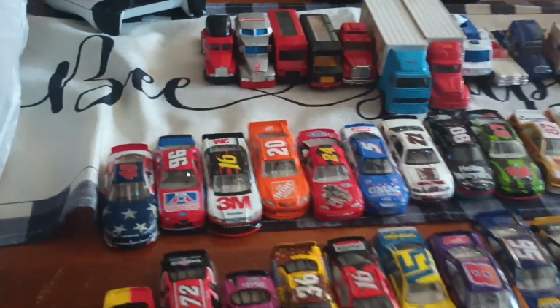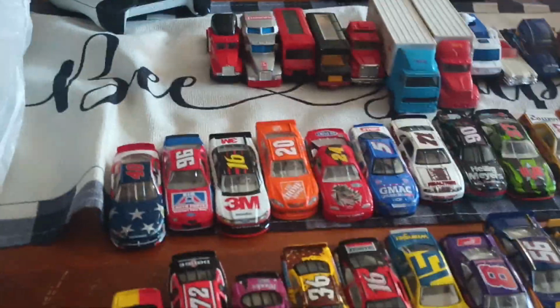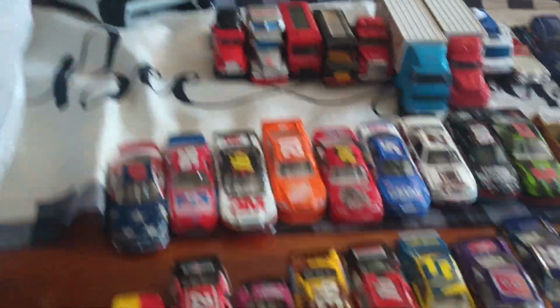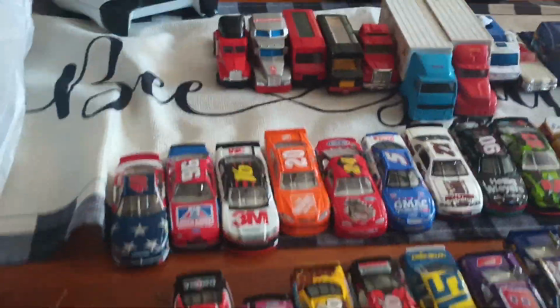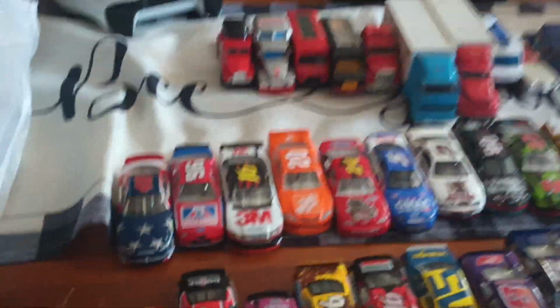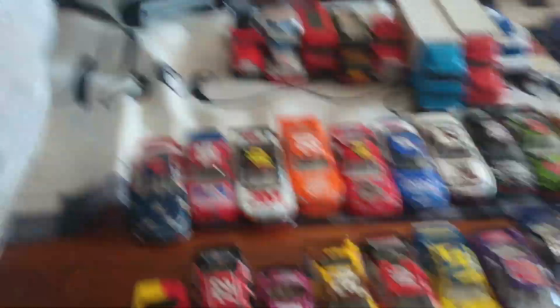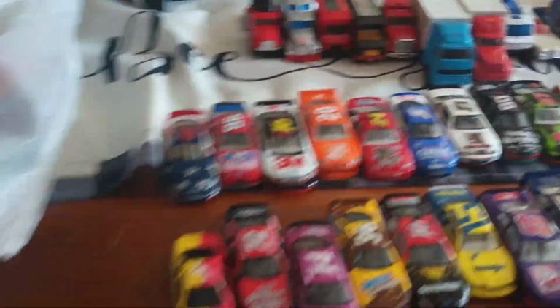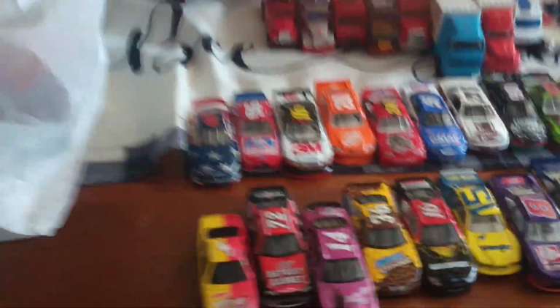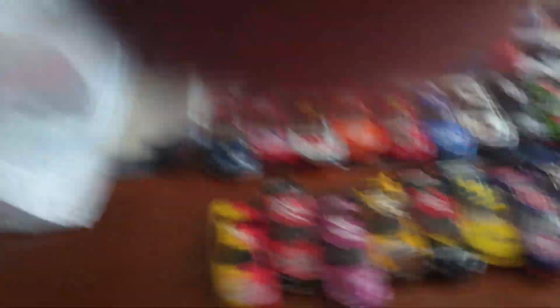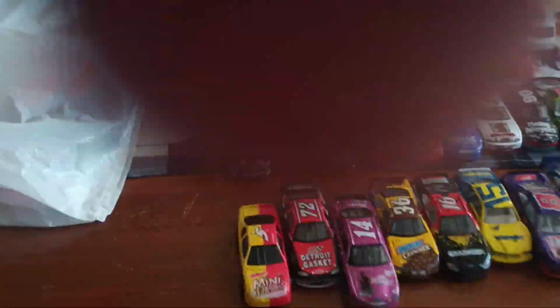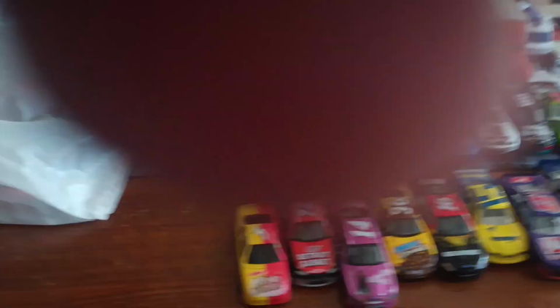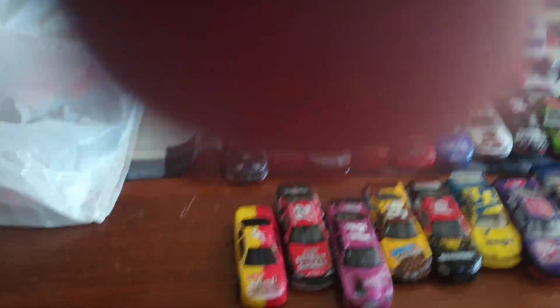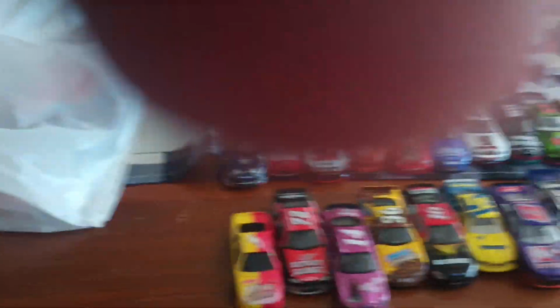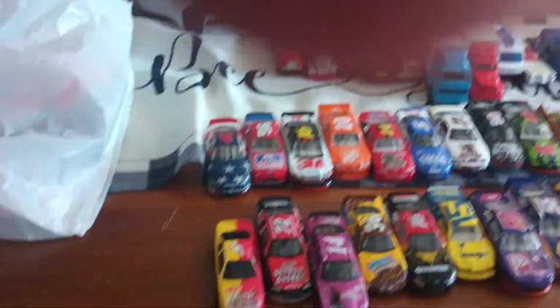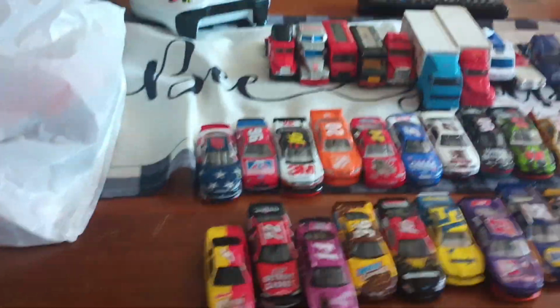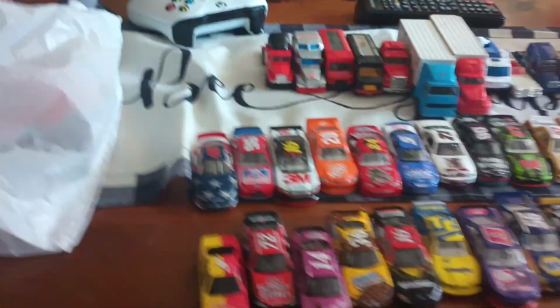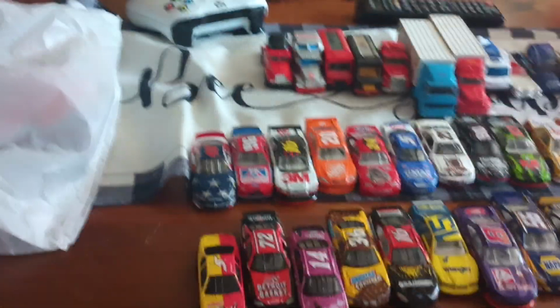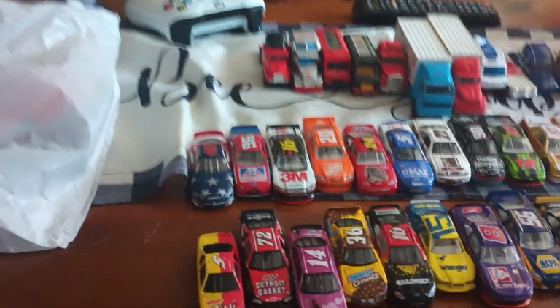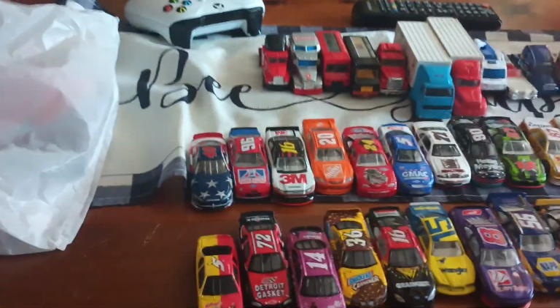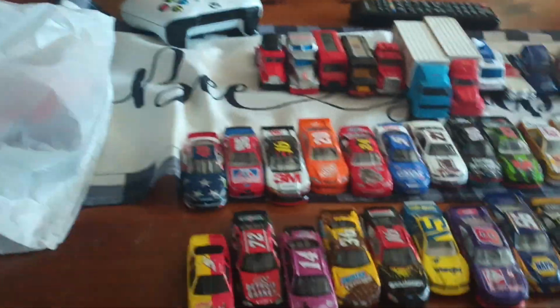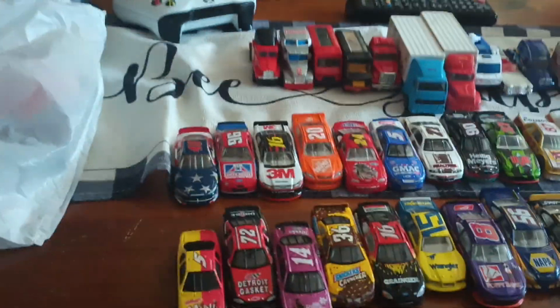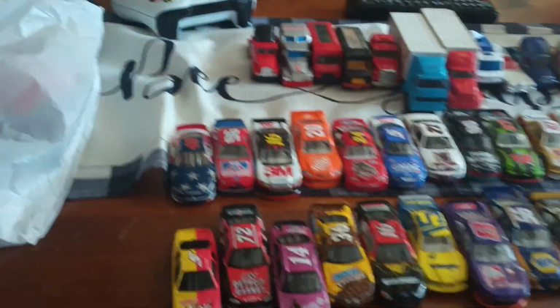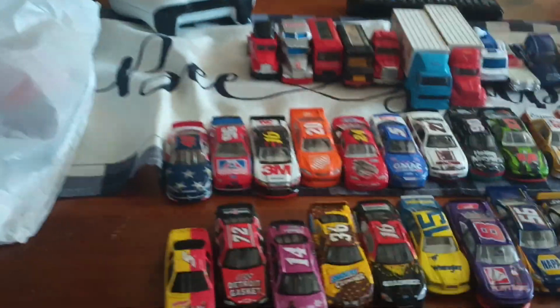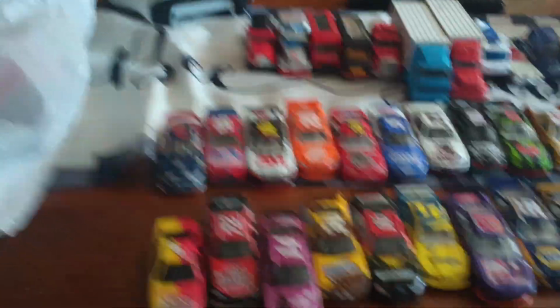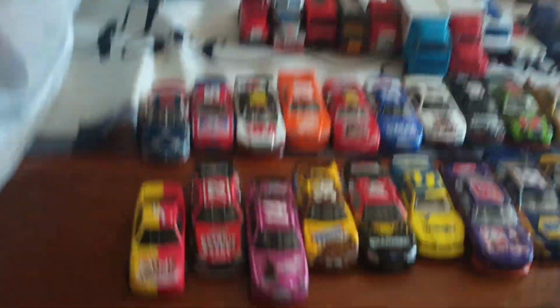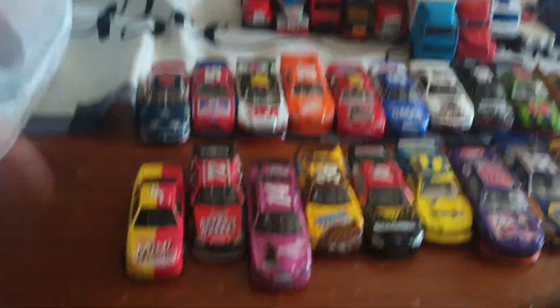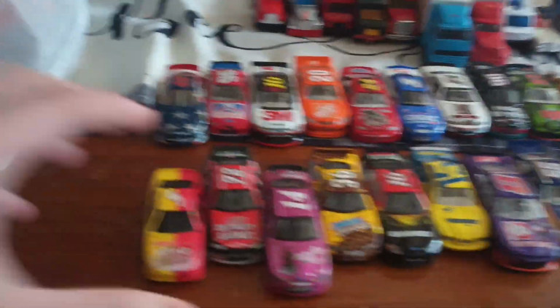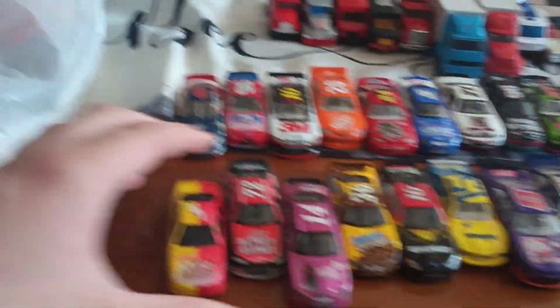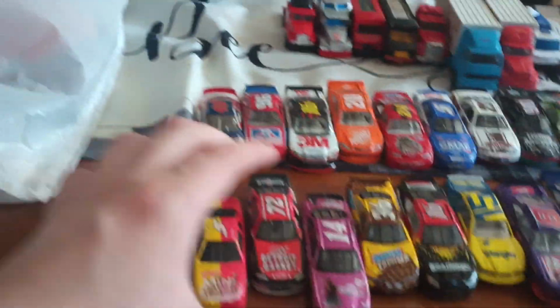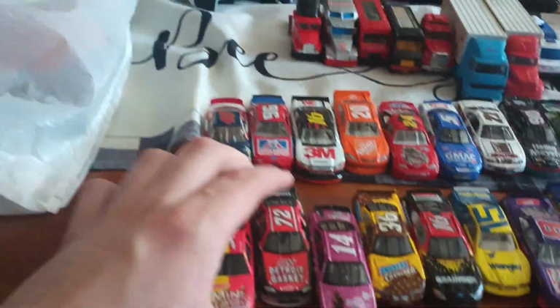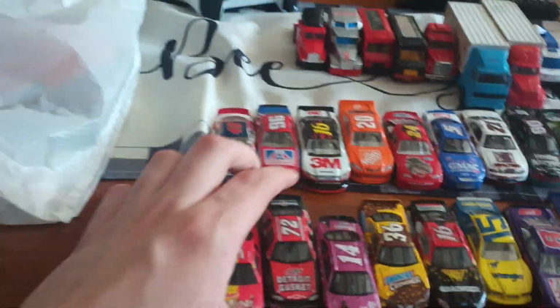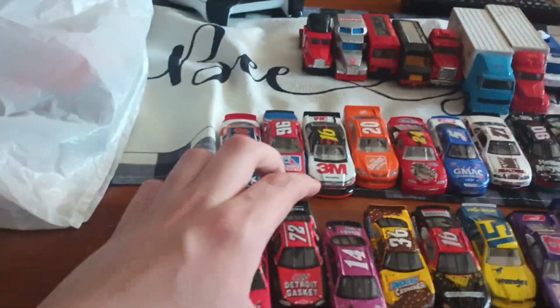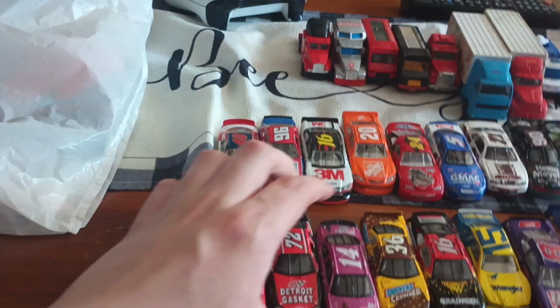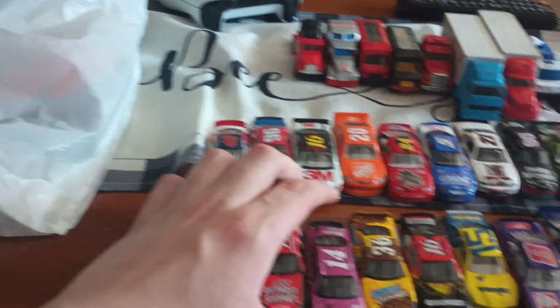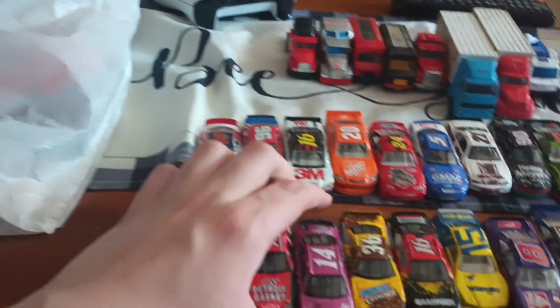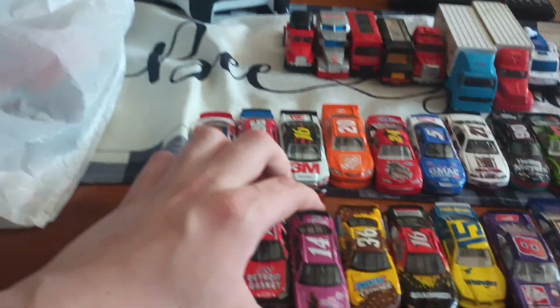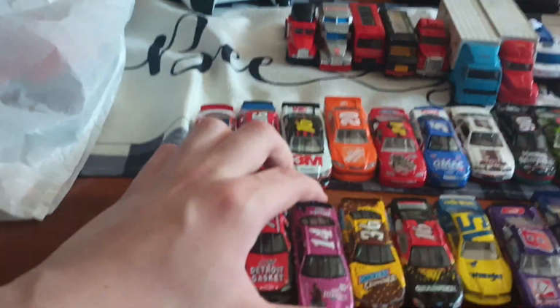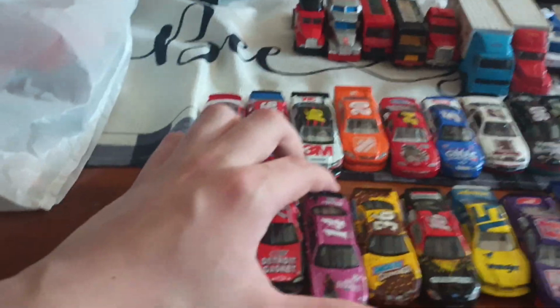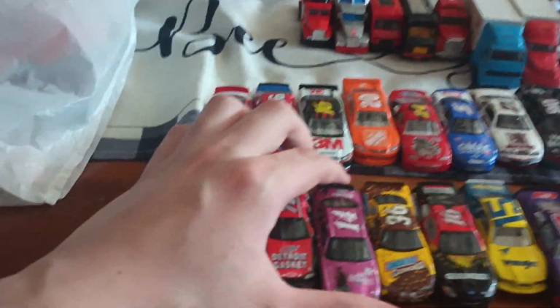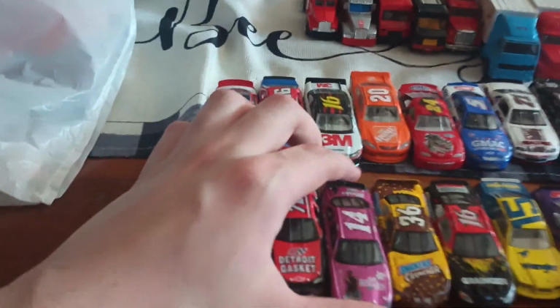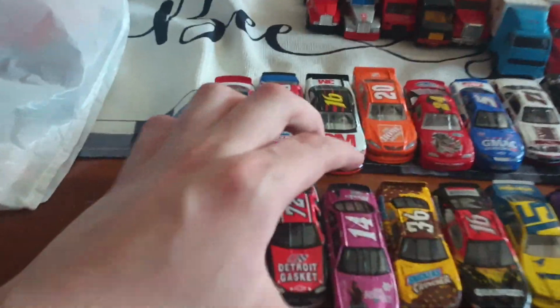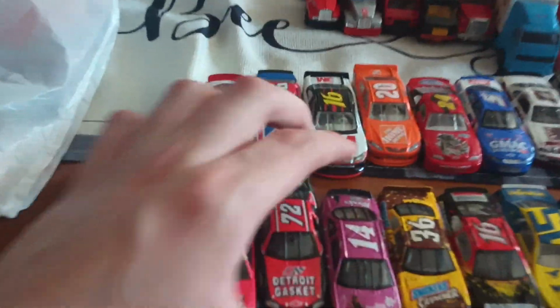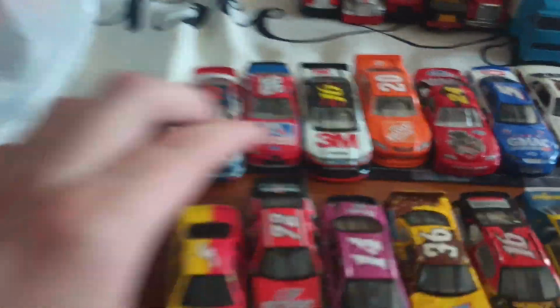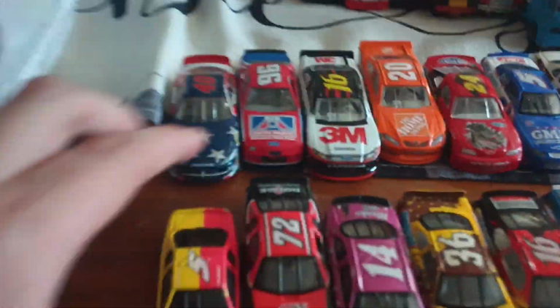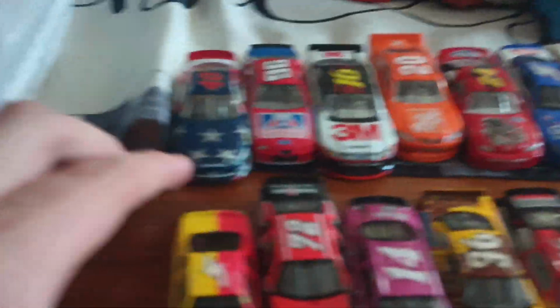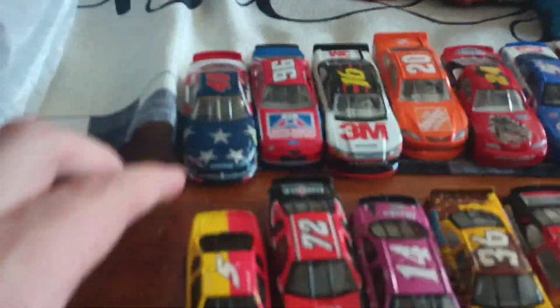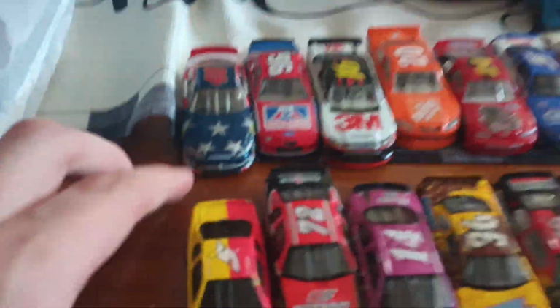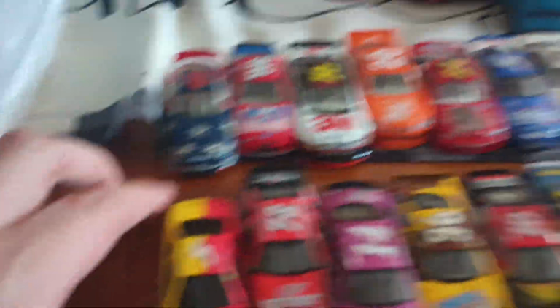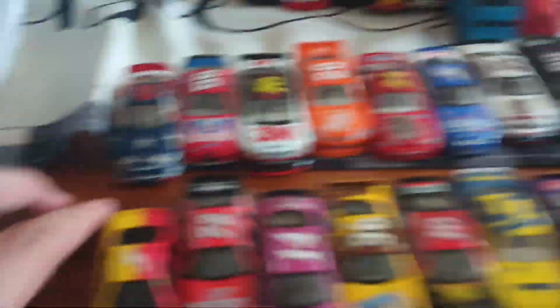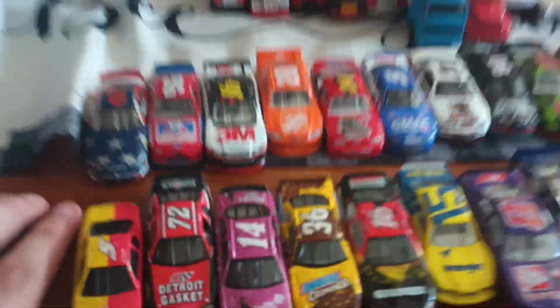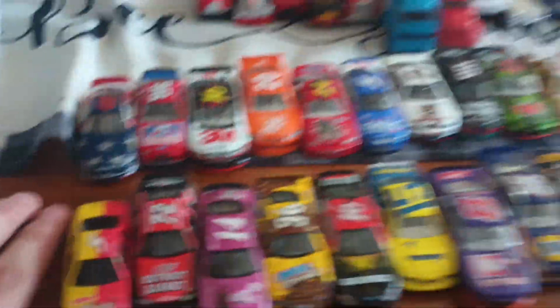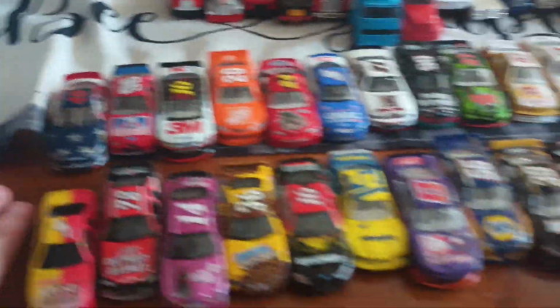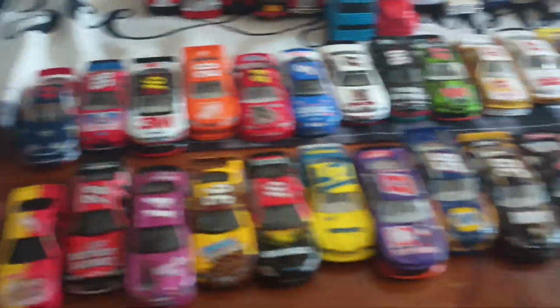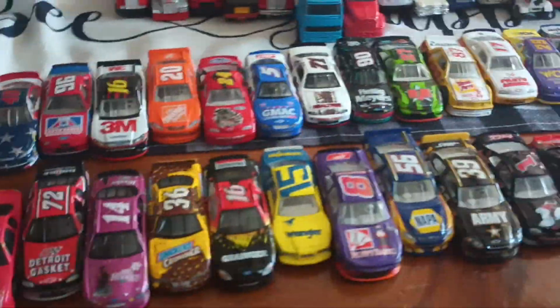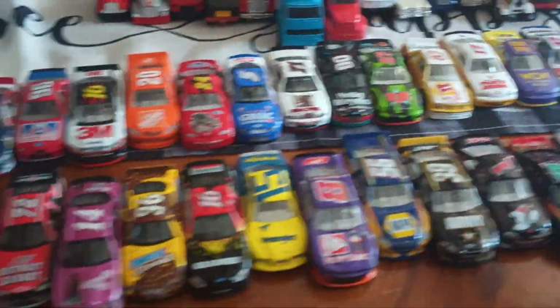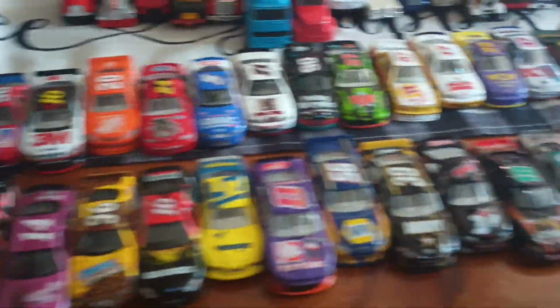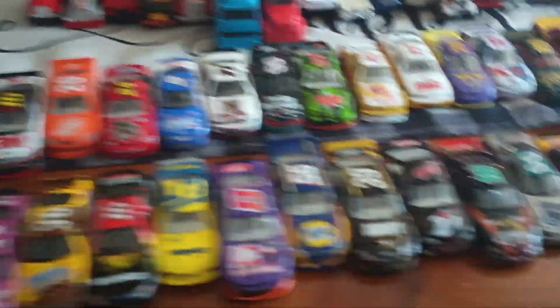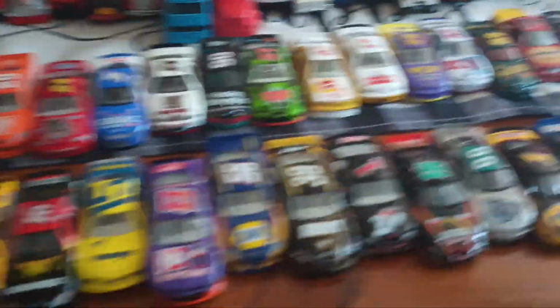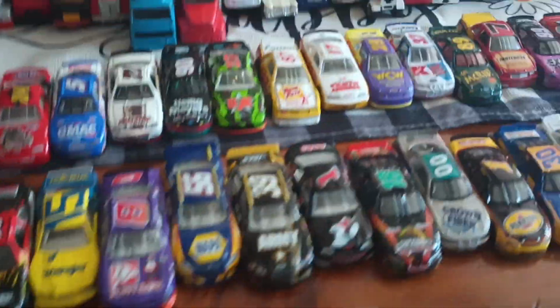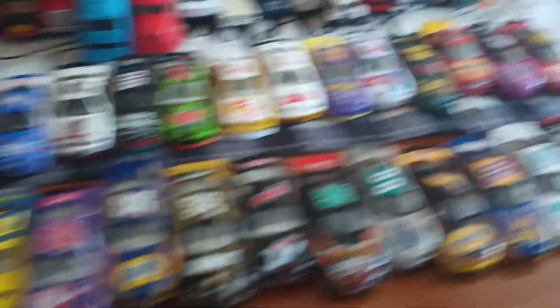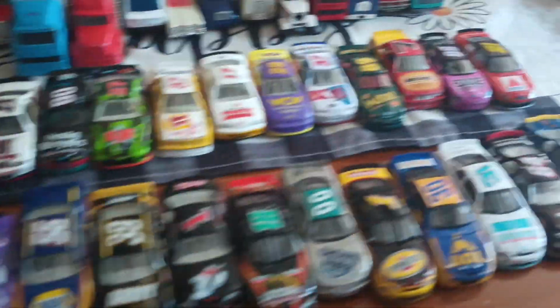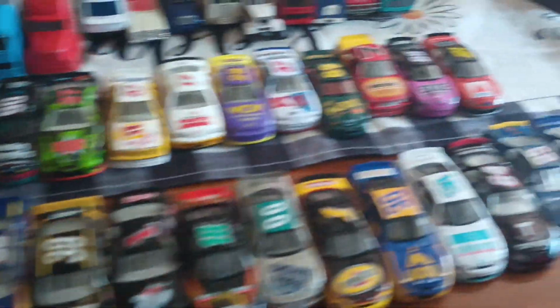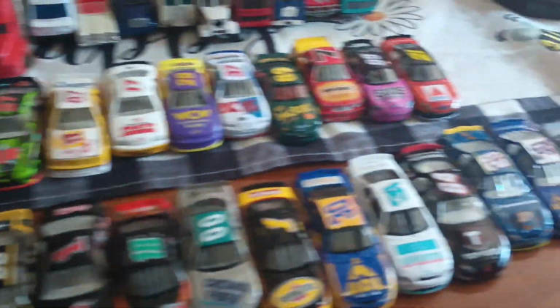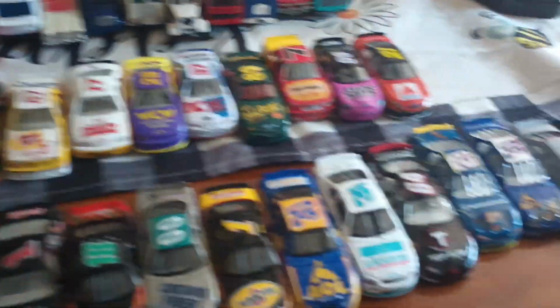Okay, guys, so we're back. Oops, there's my finger. We're back from the Rainham Flea Market and we've got a lot of NASCARs here again.